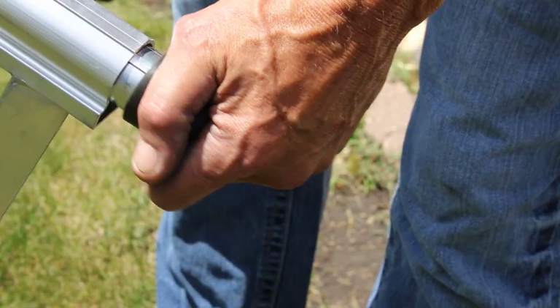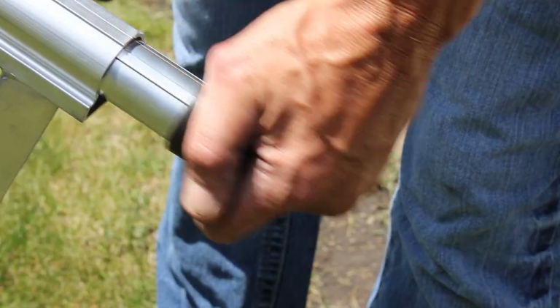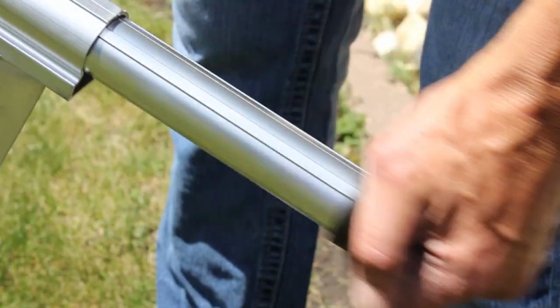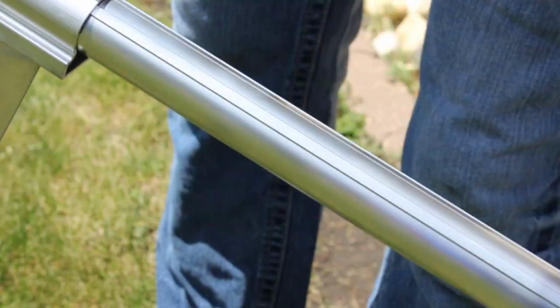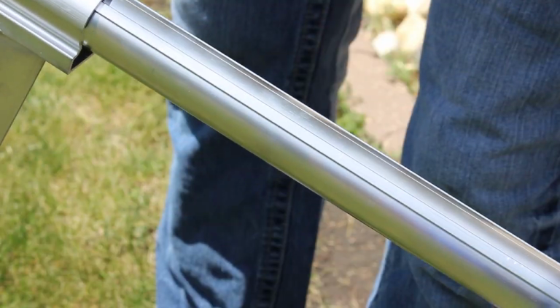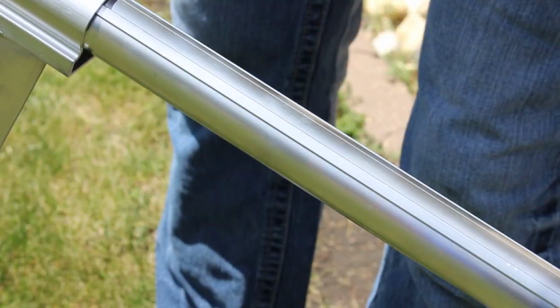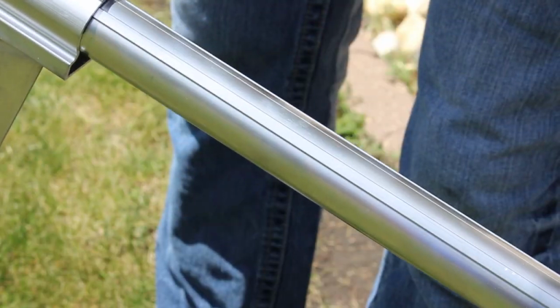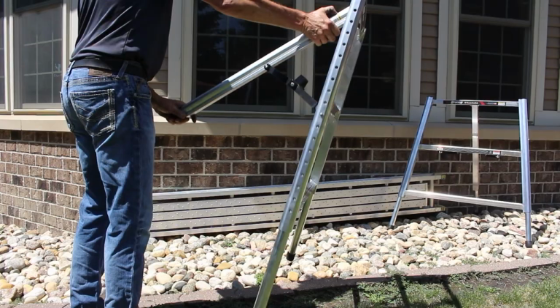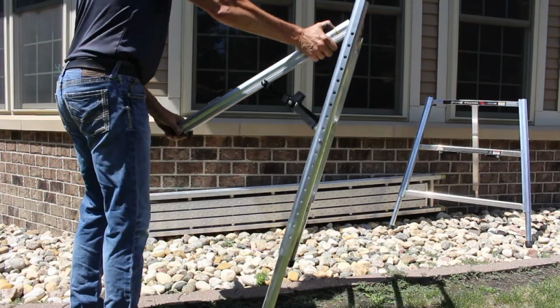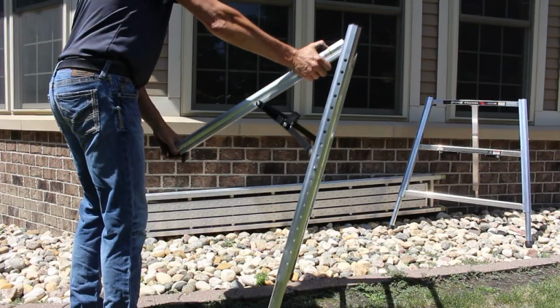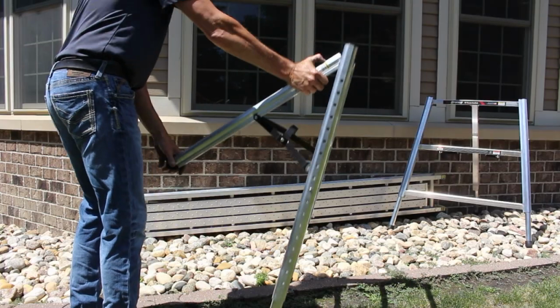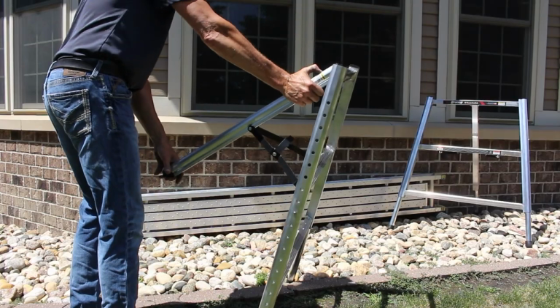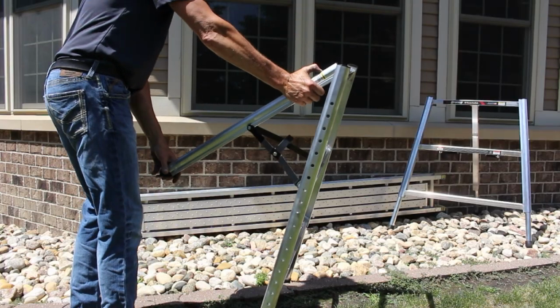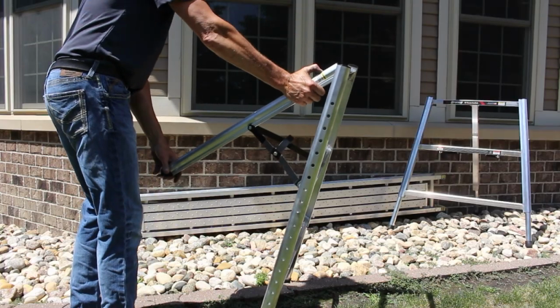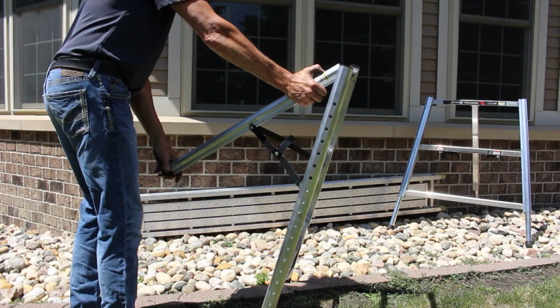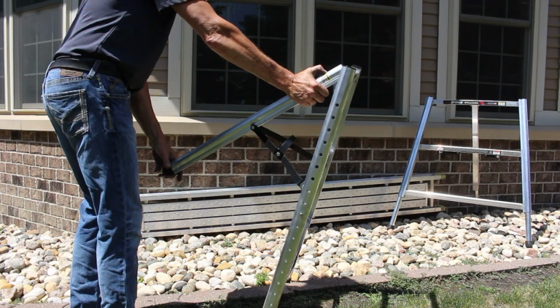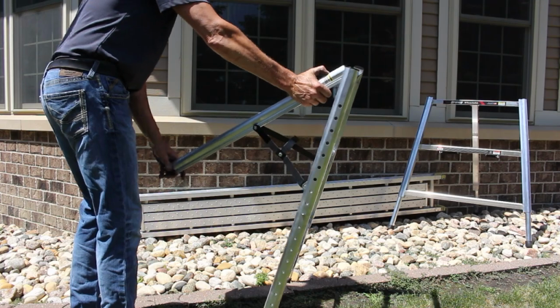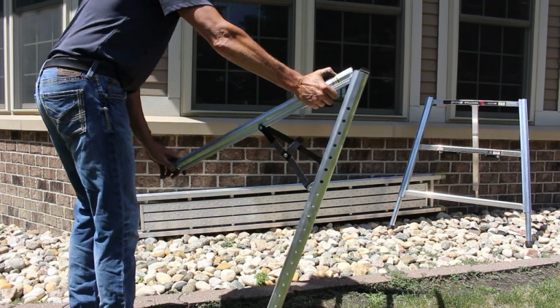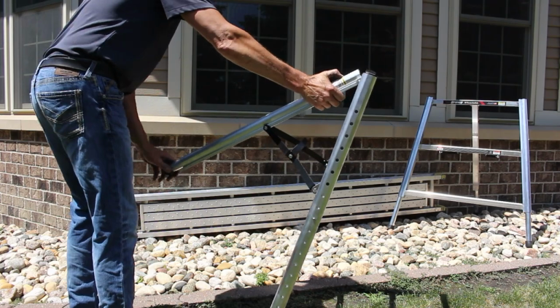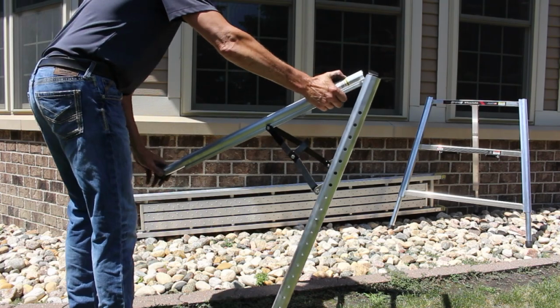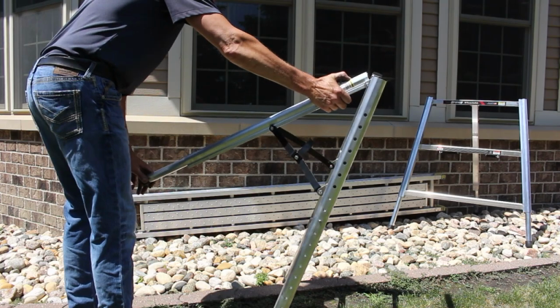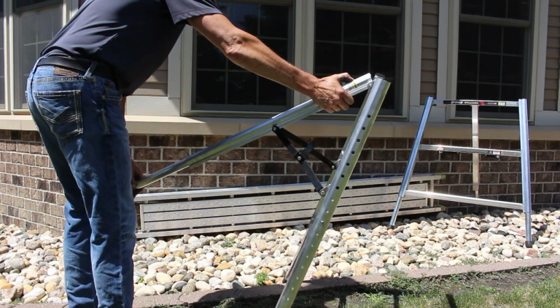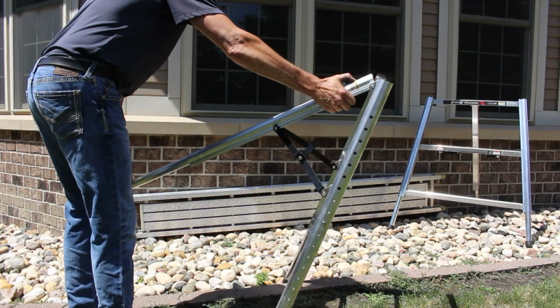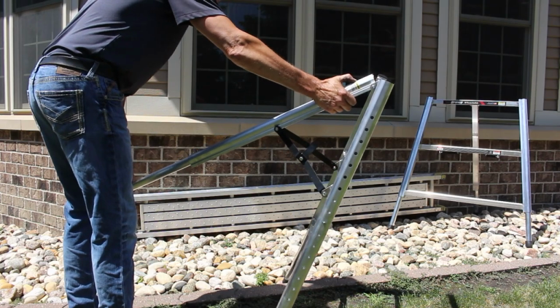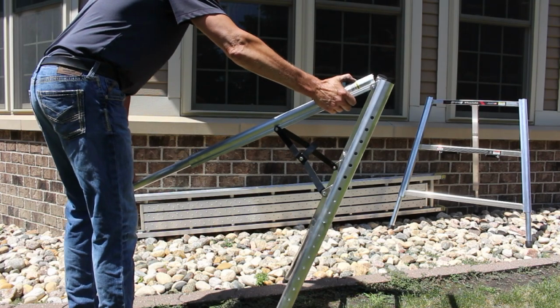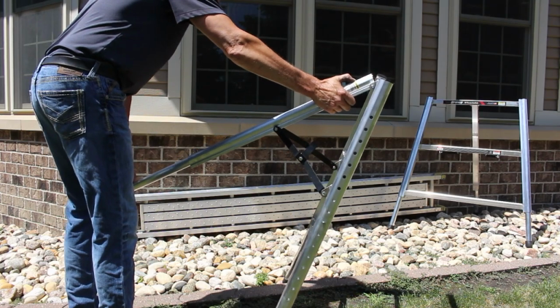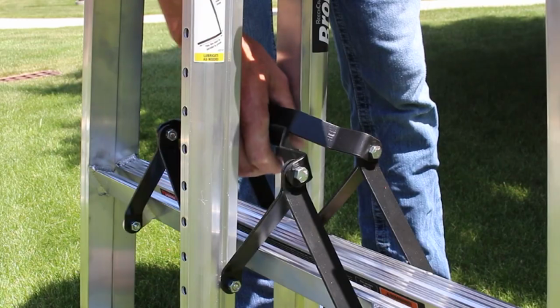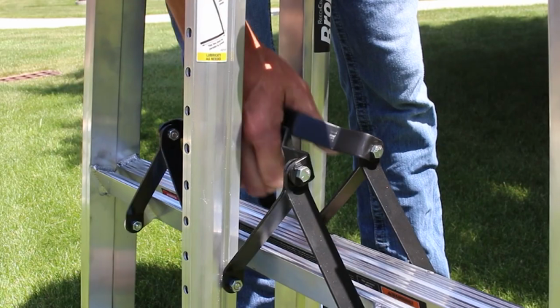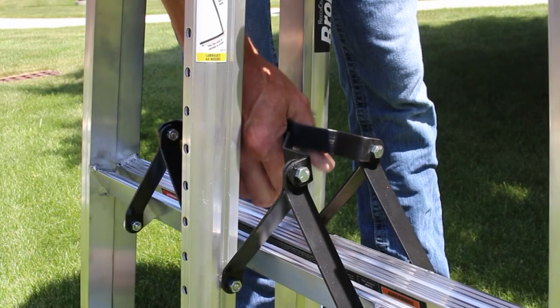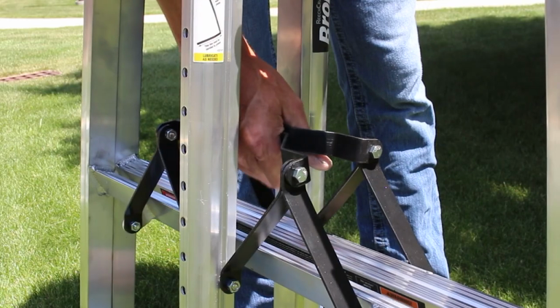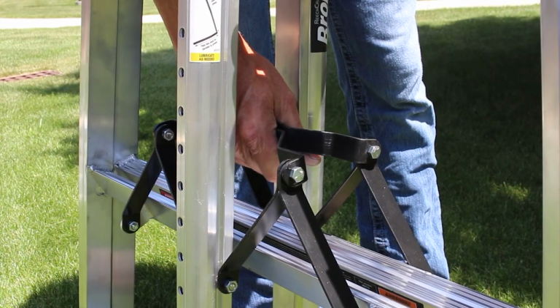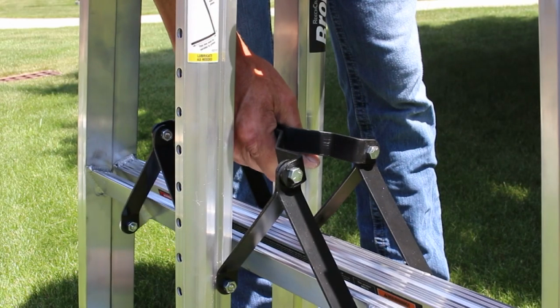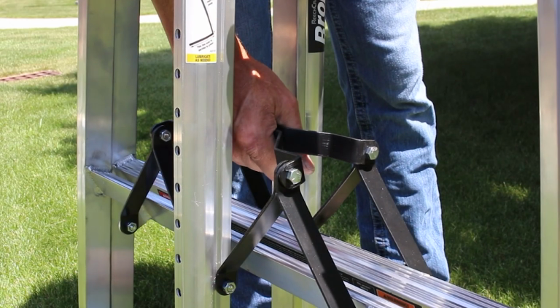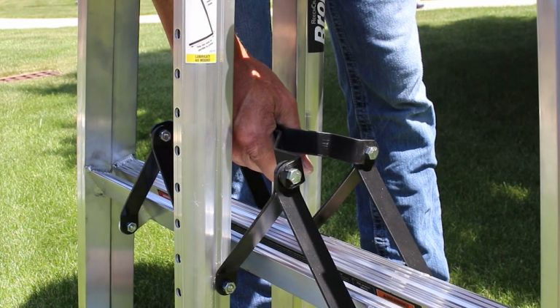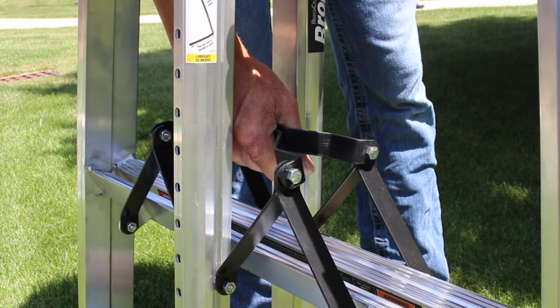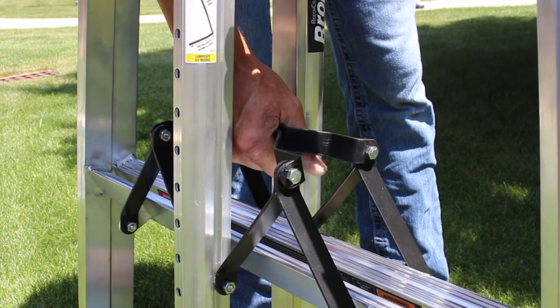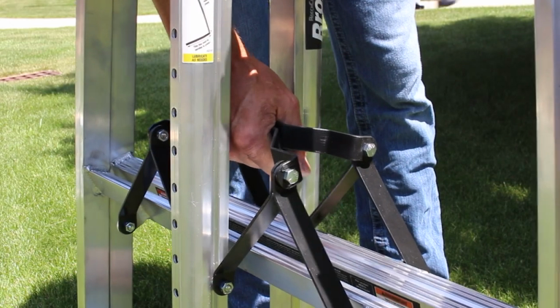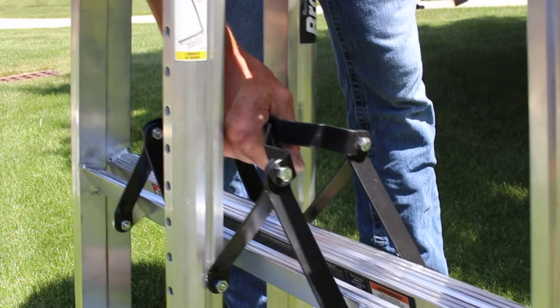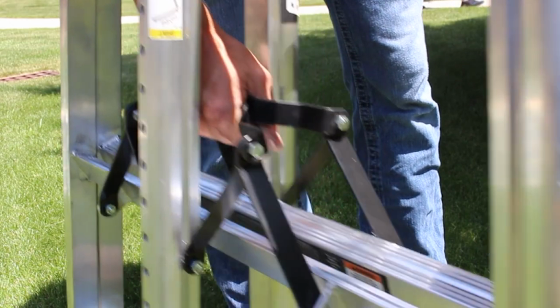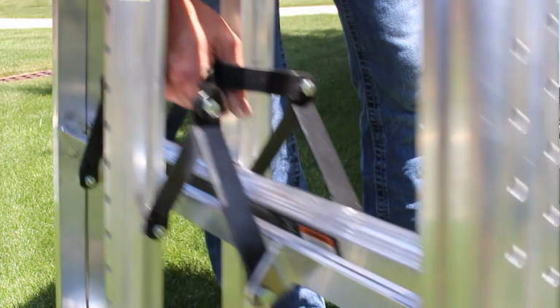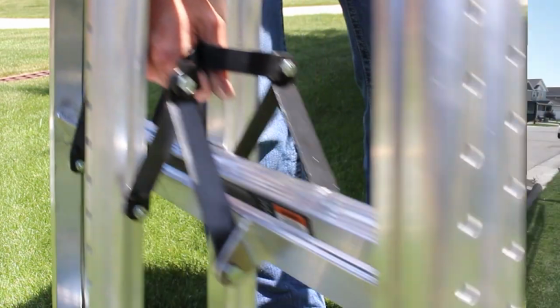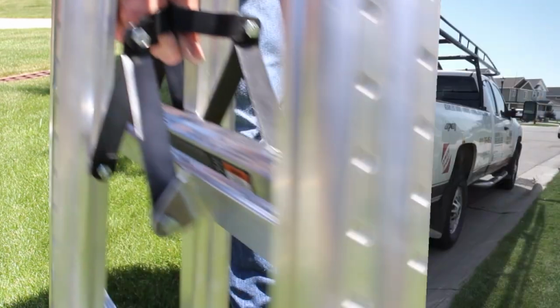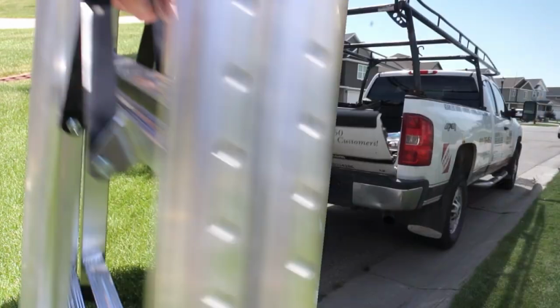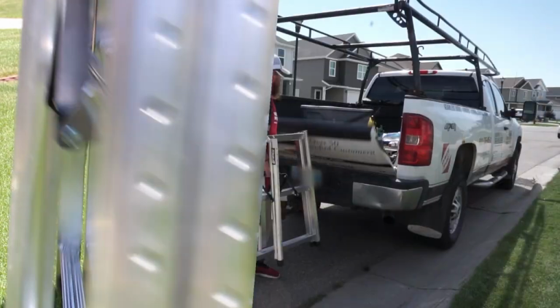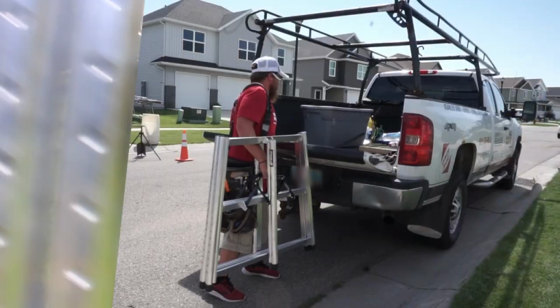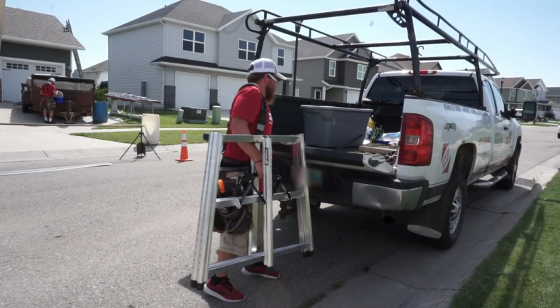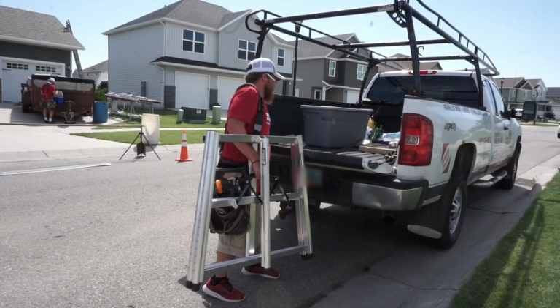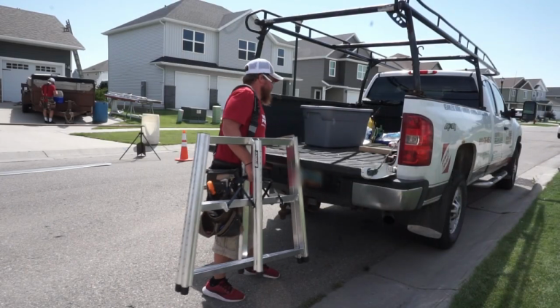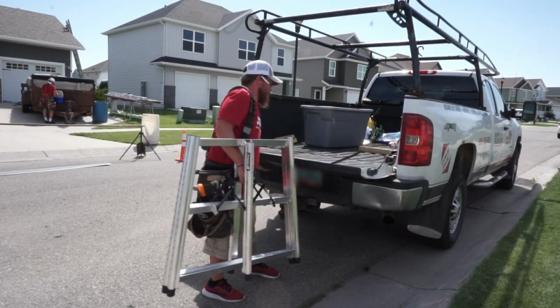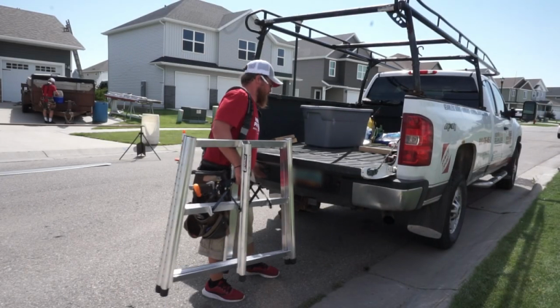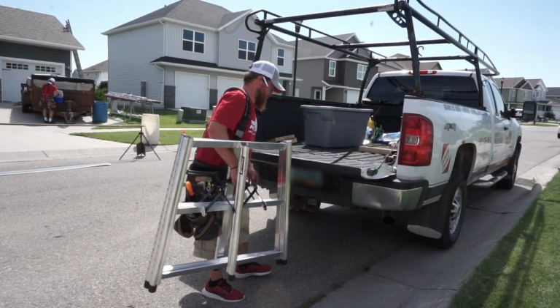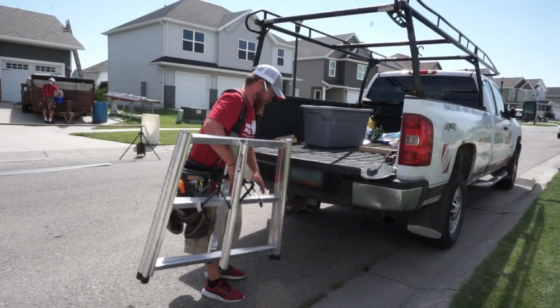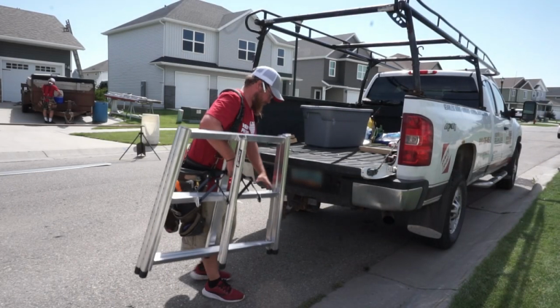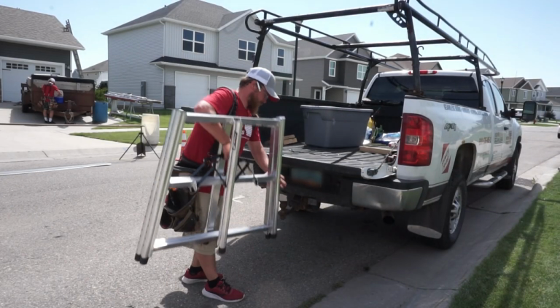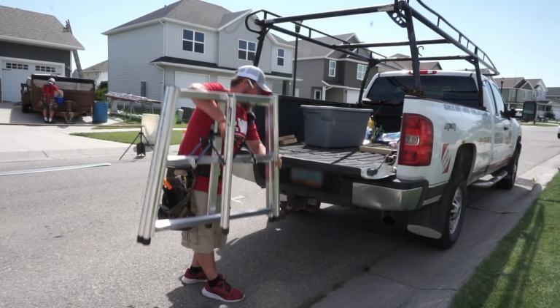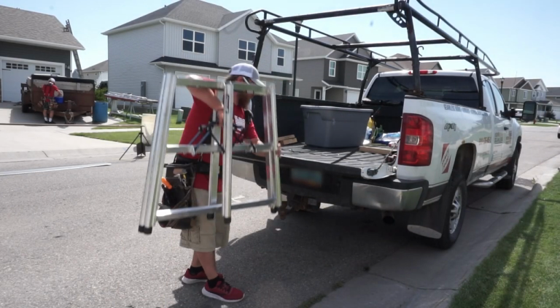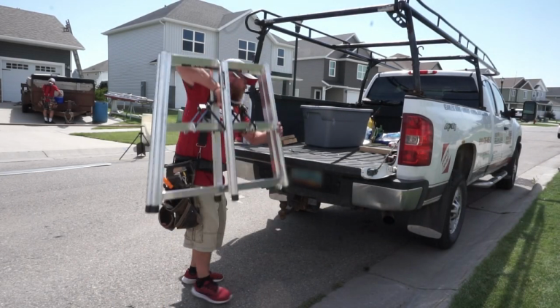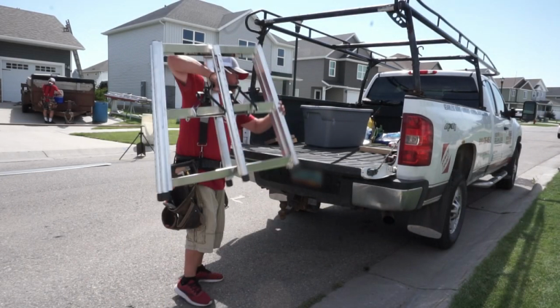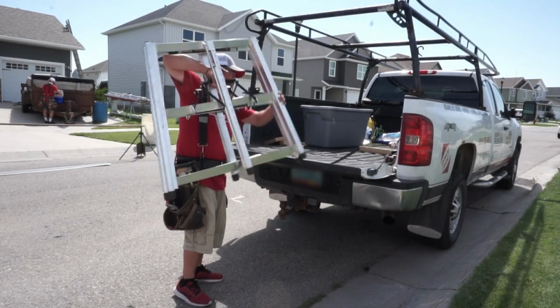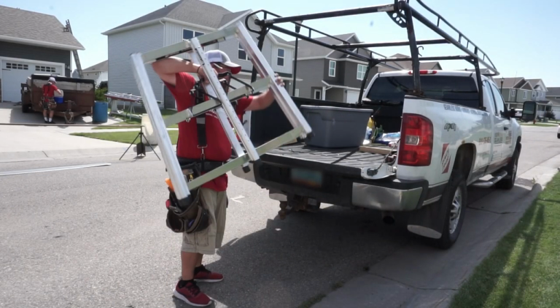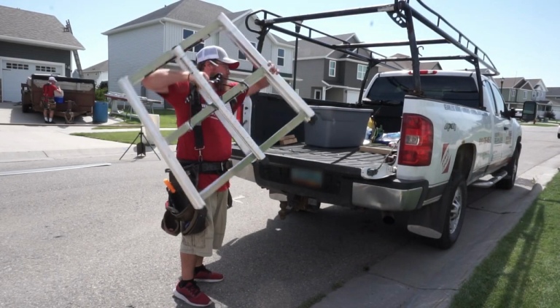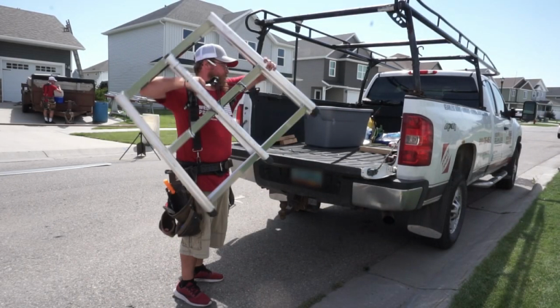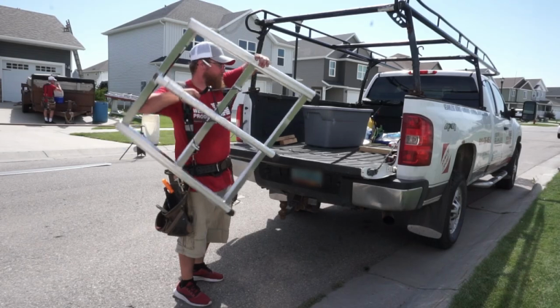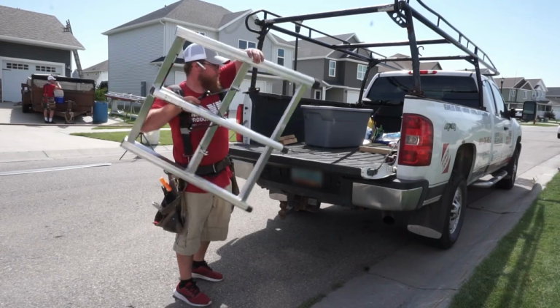The Bronco weighs only 16 pounds, but it can hold up to 600 pounds per pair, yet it folds flat for easy storage and transportation.